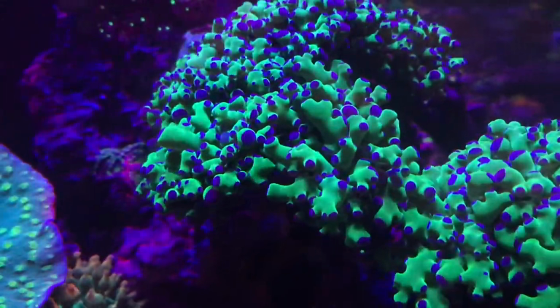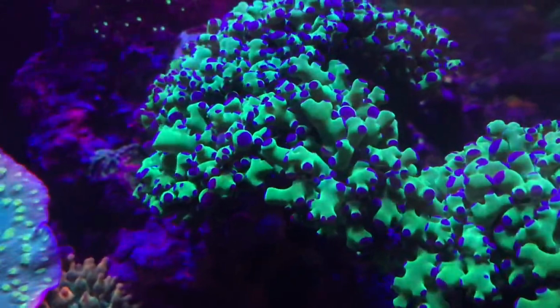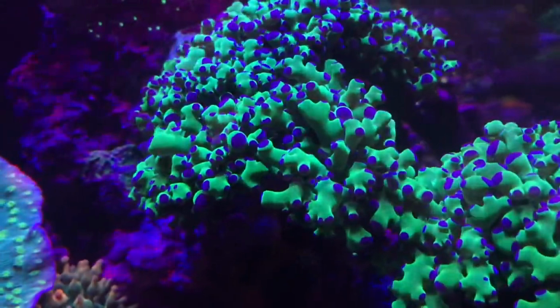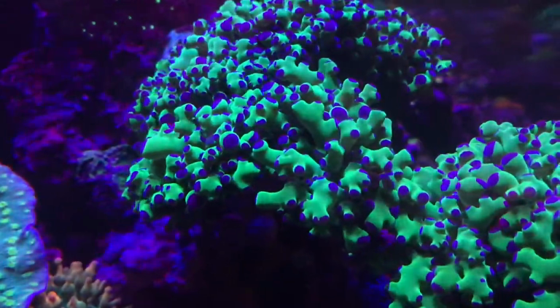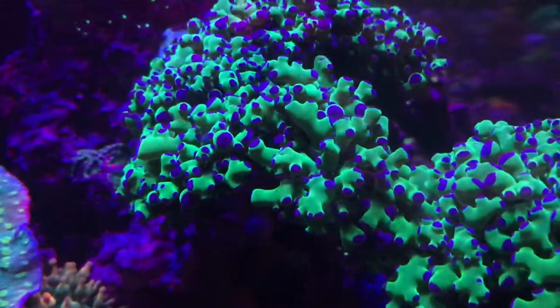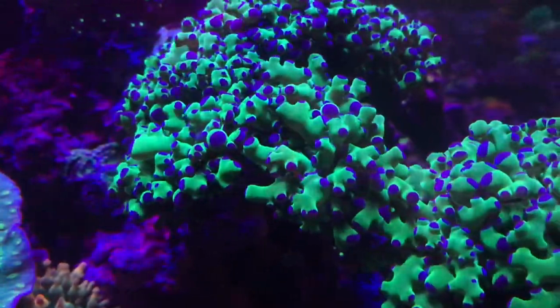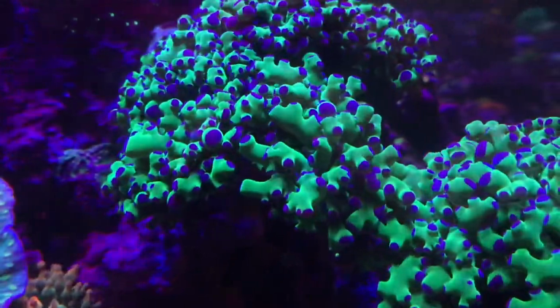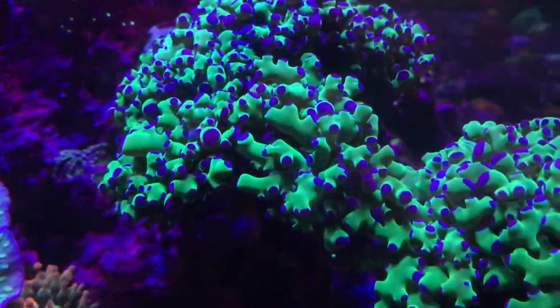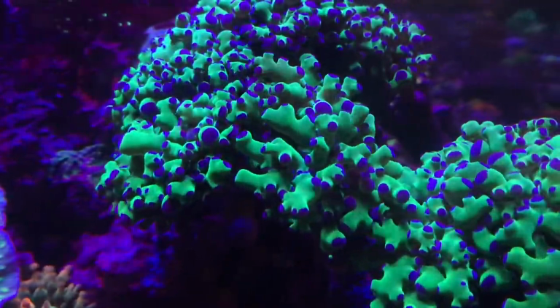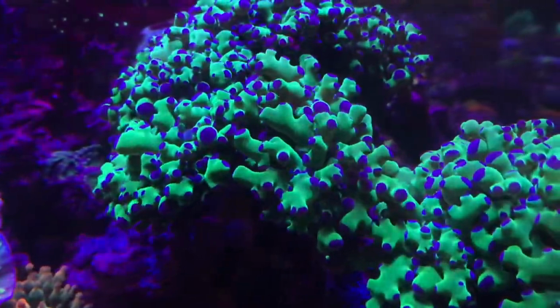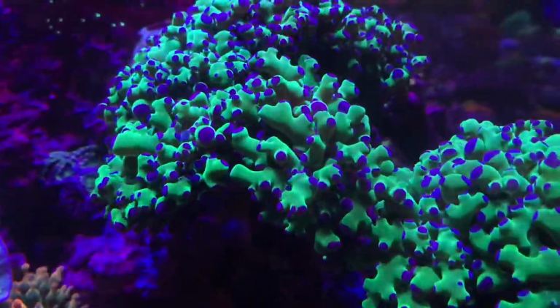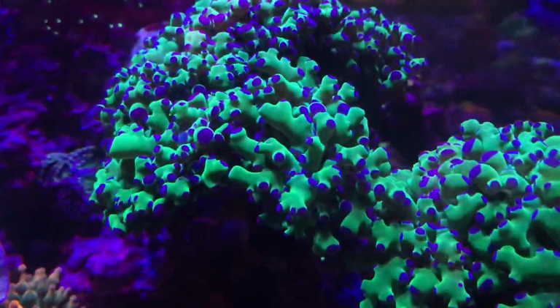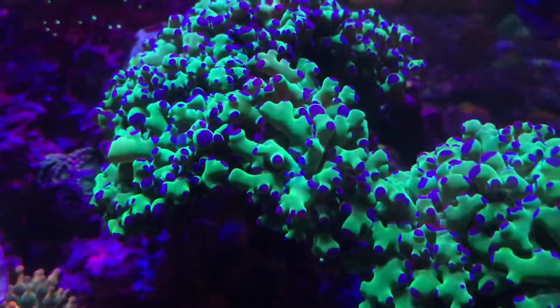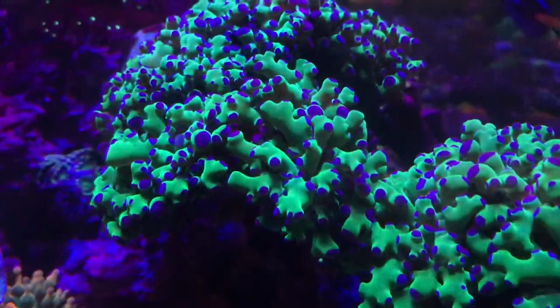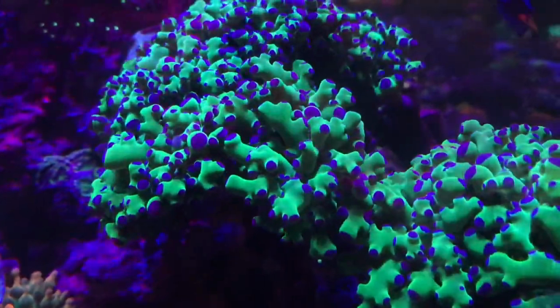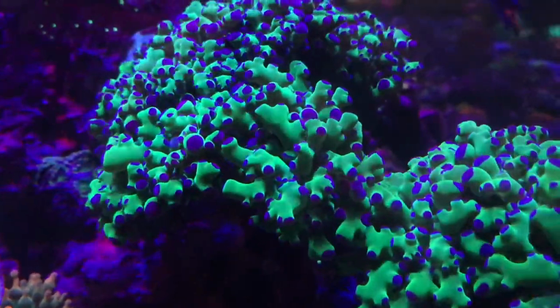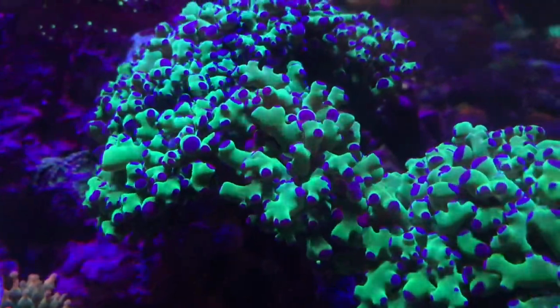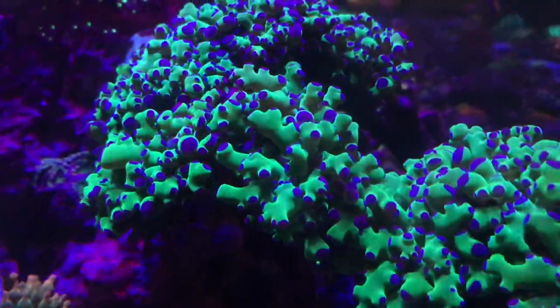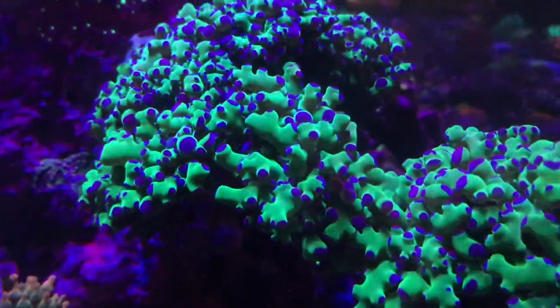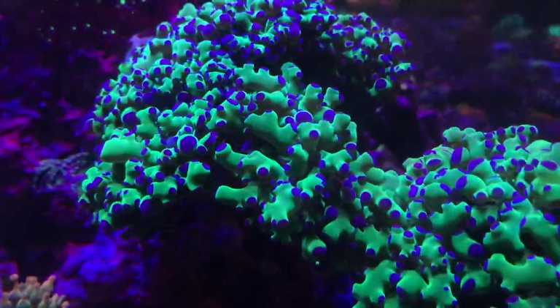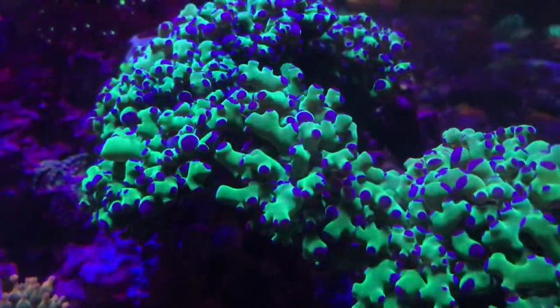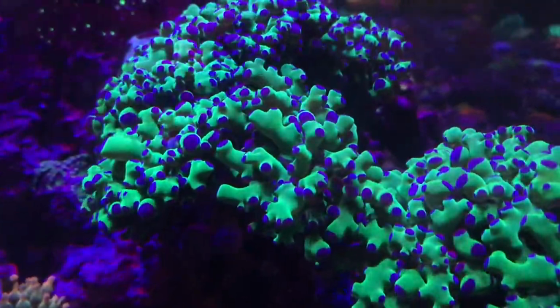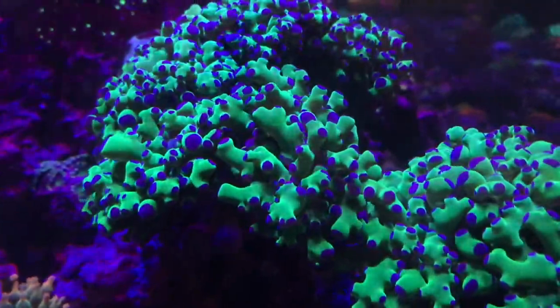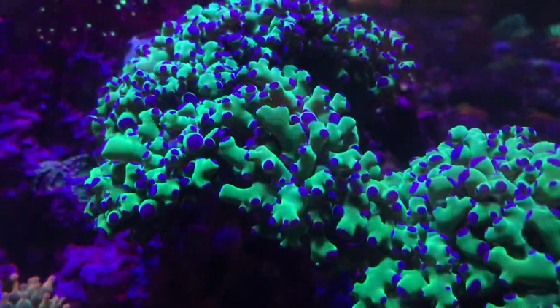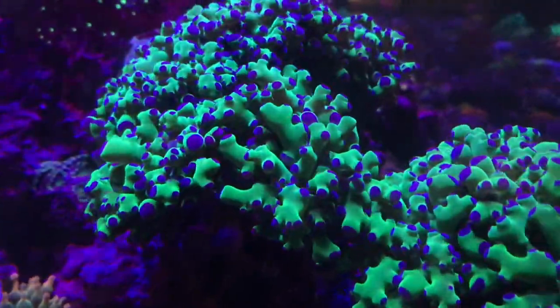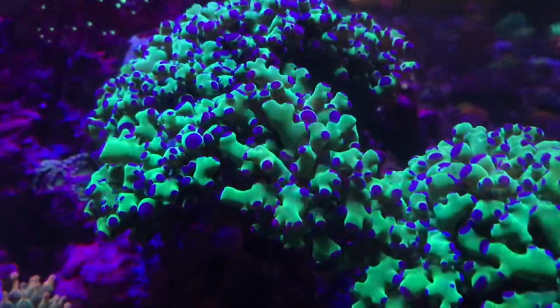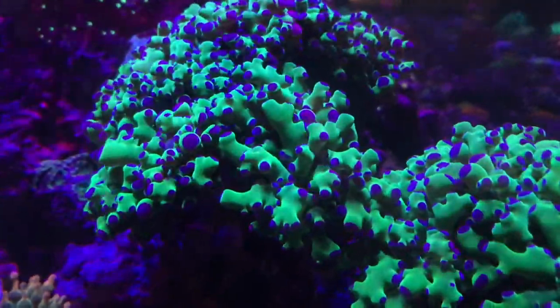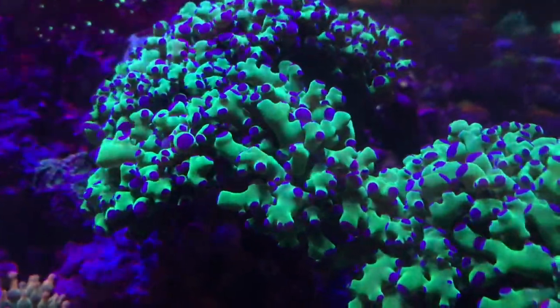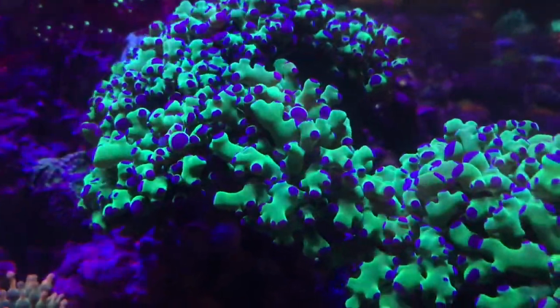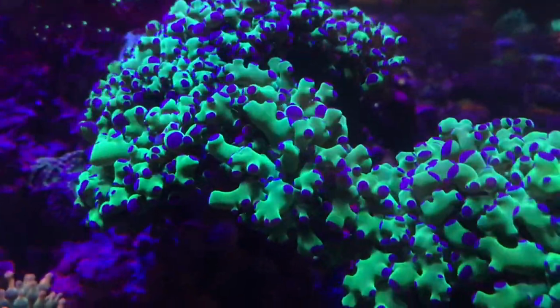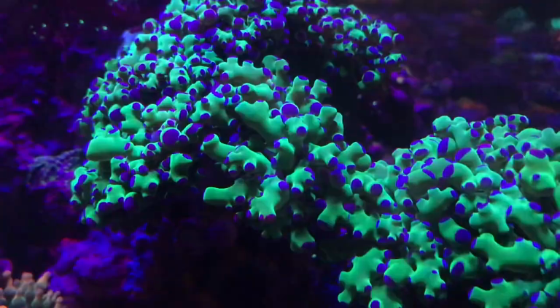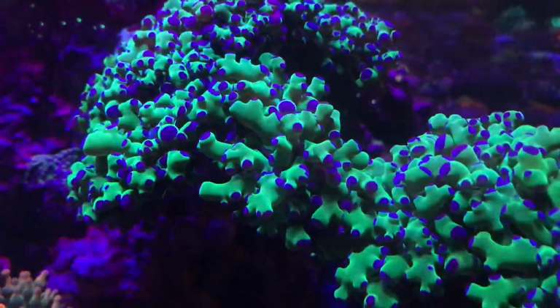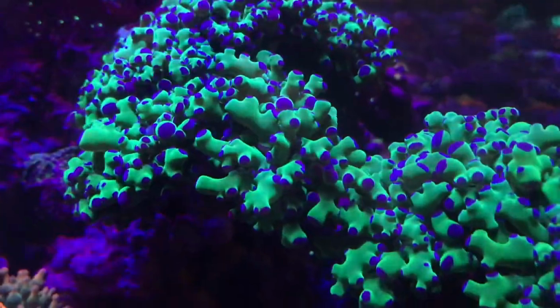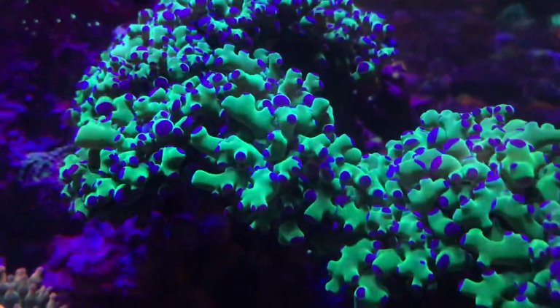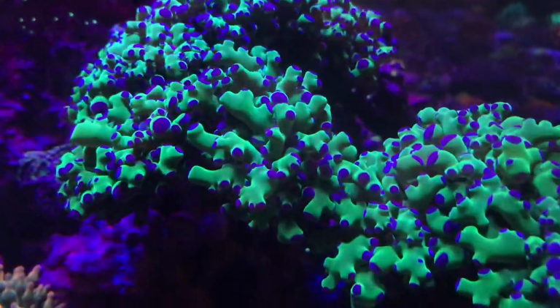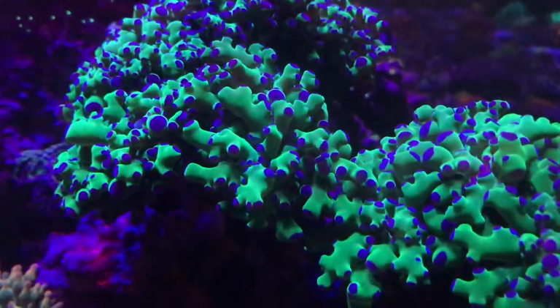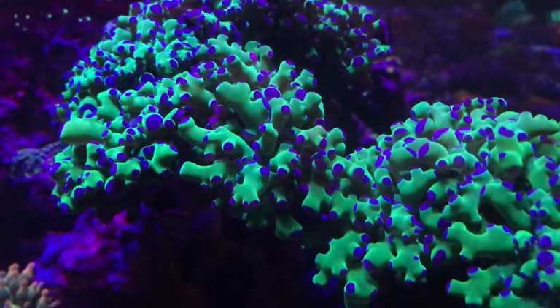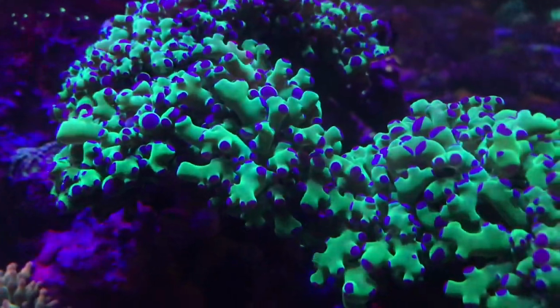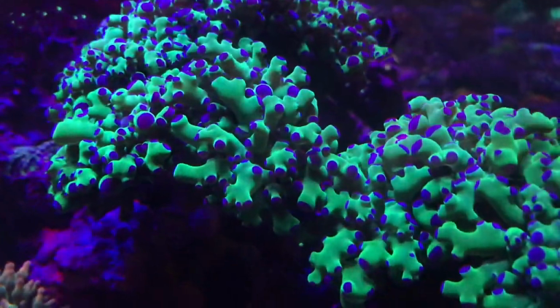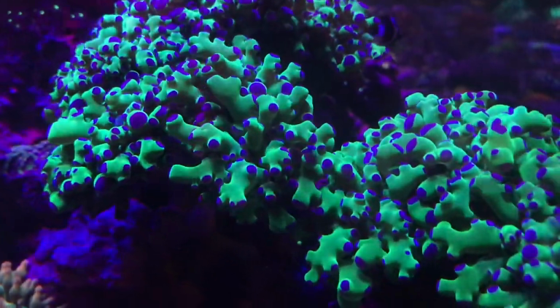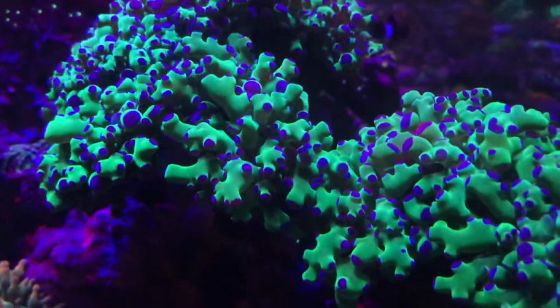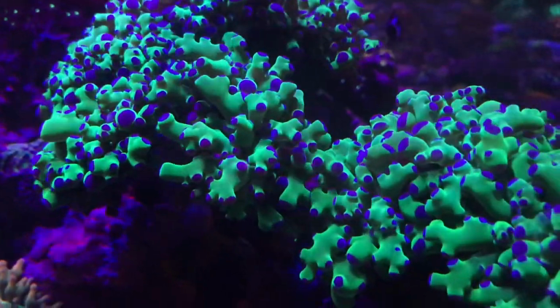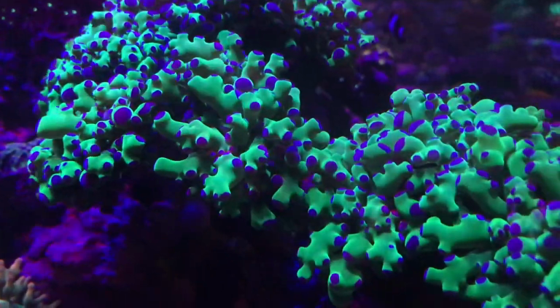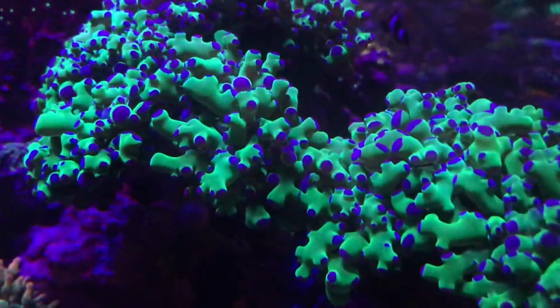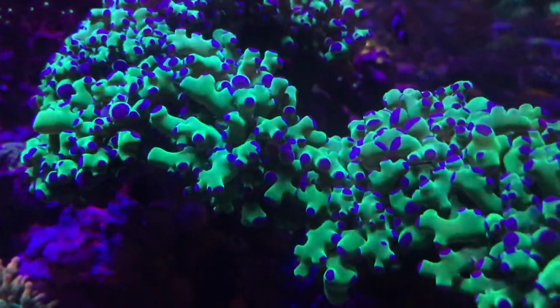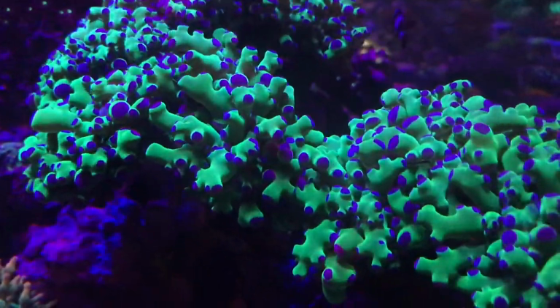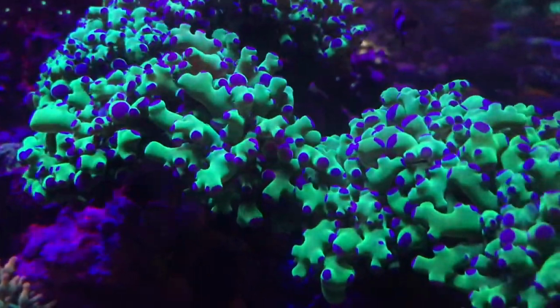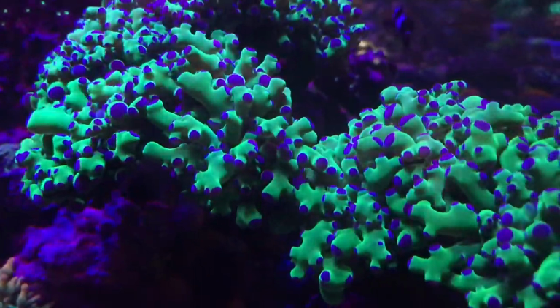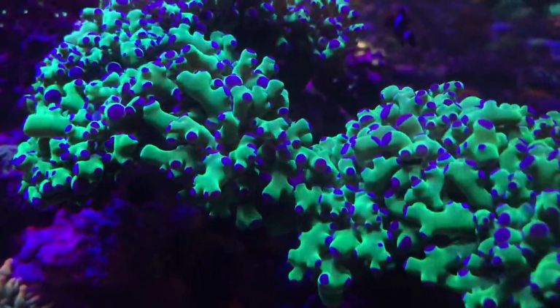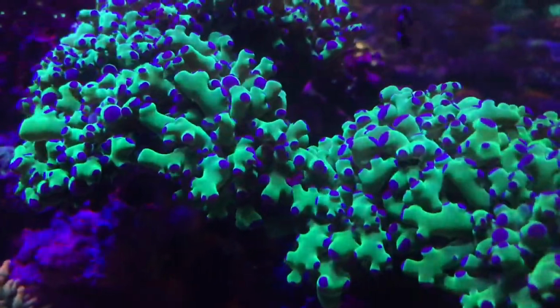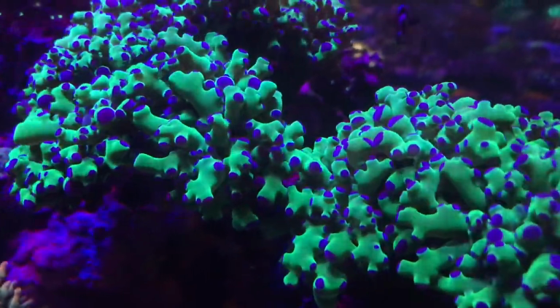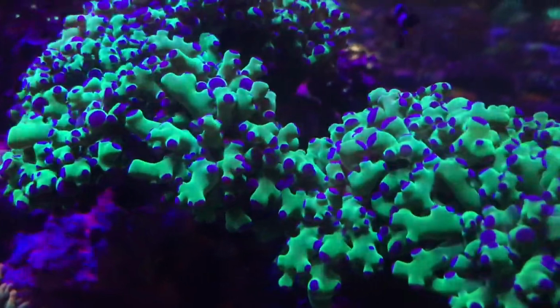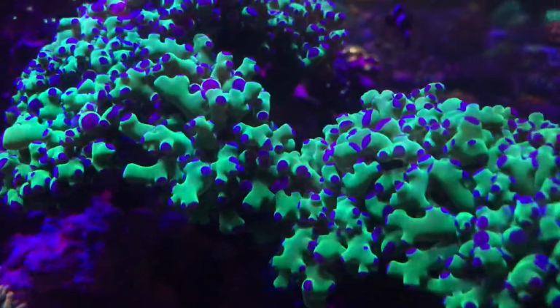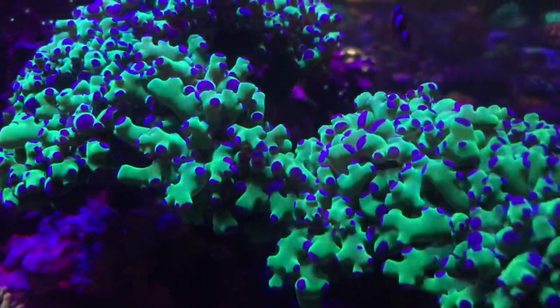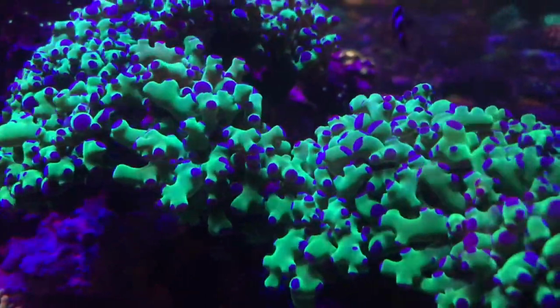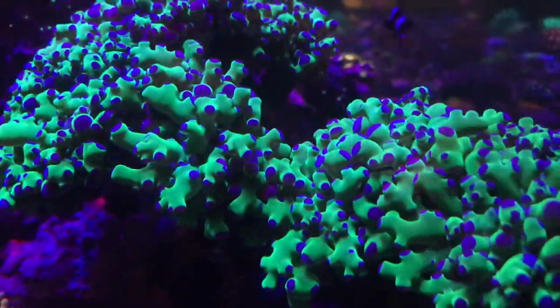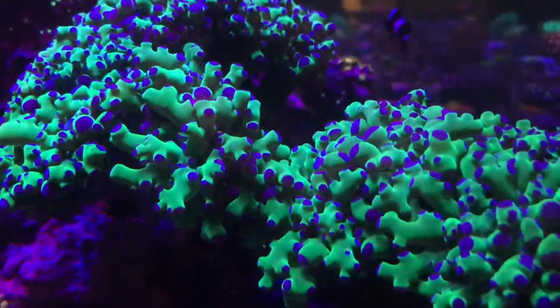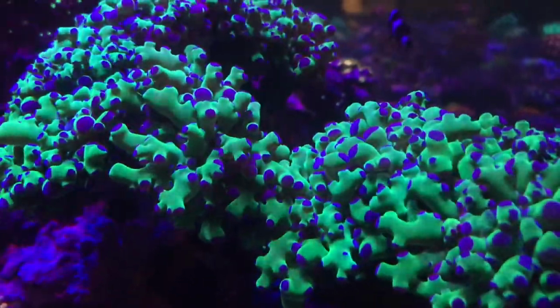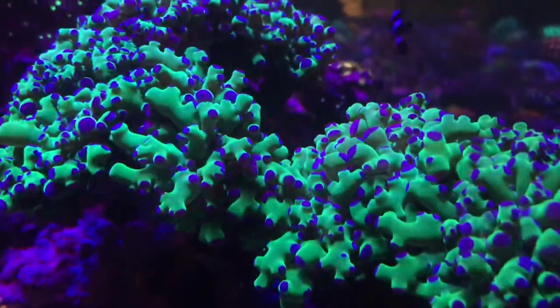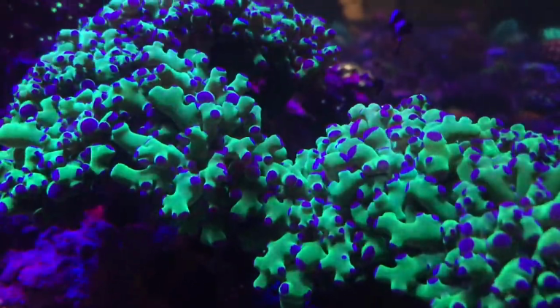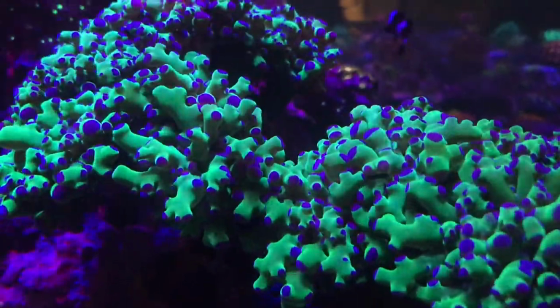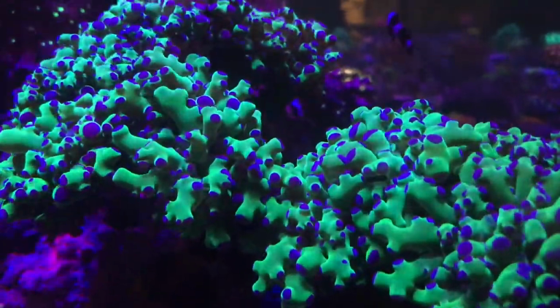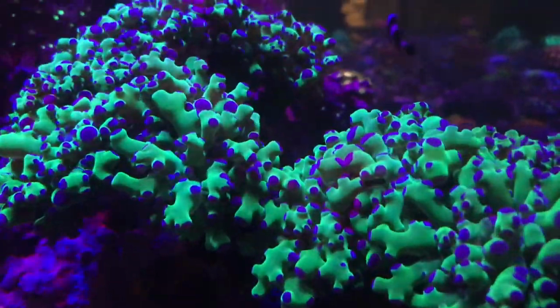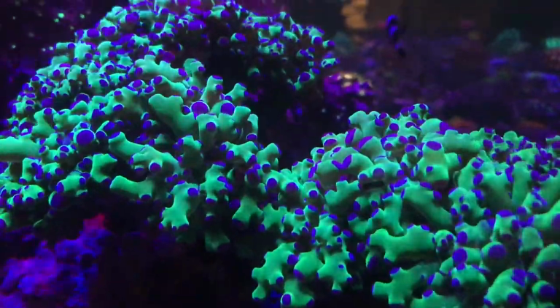Hollywood Chalice and Stunner Chalice are doing good. This Frog Spawn — I love how big the tips are, it's really nice and fluffy.